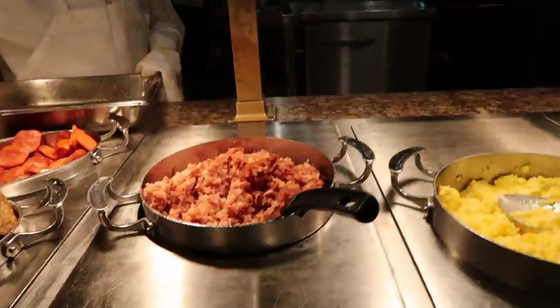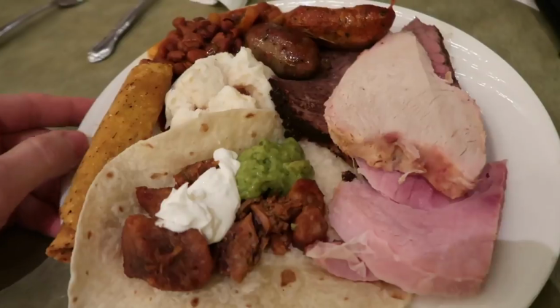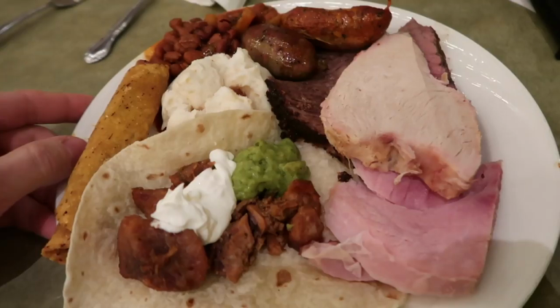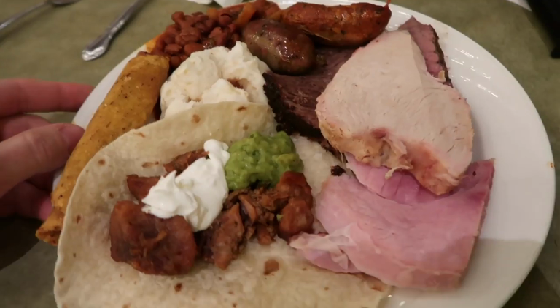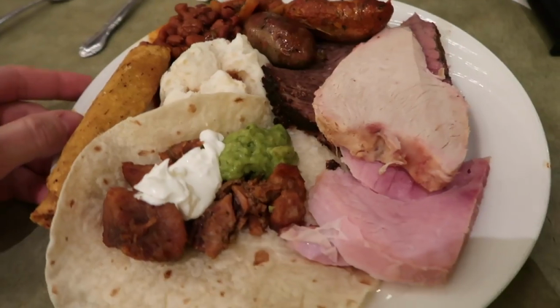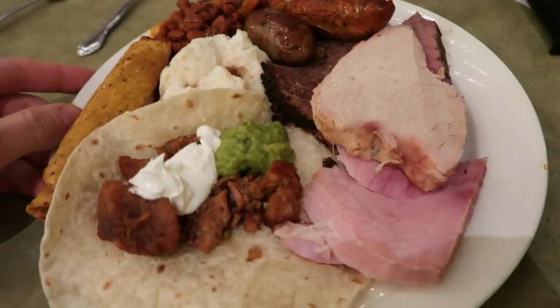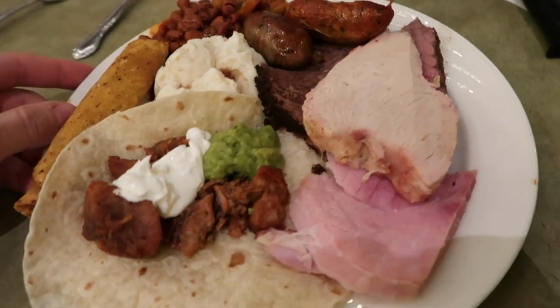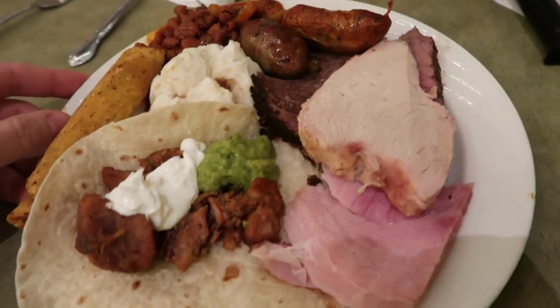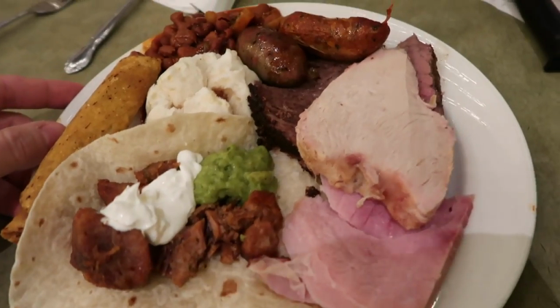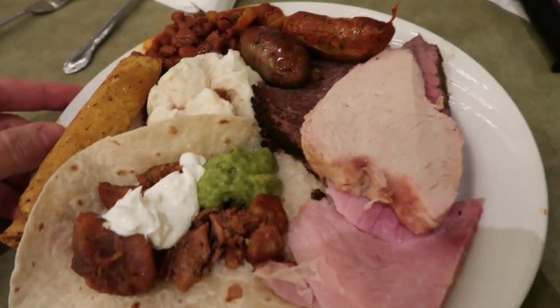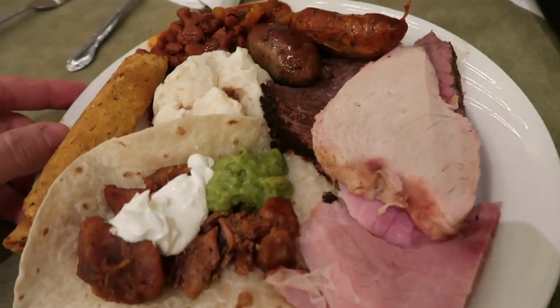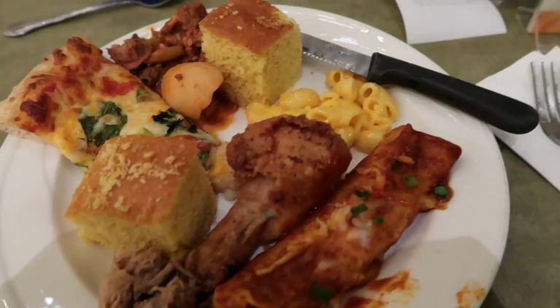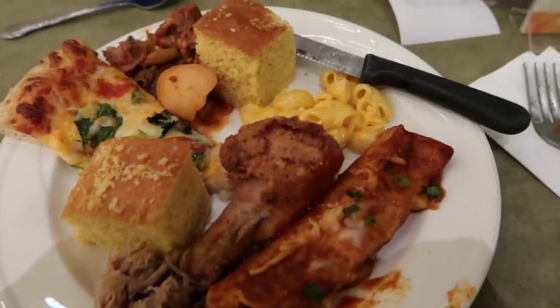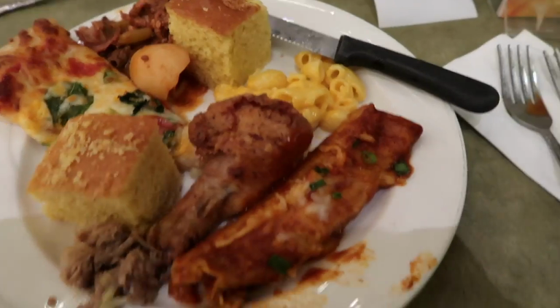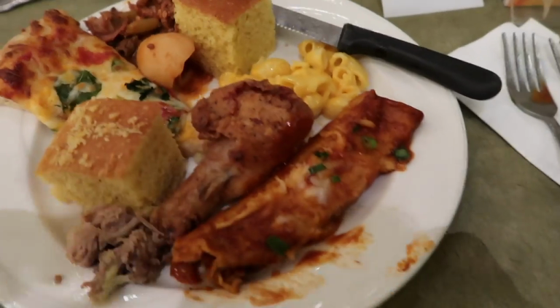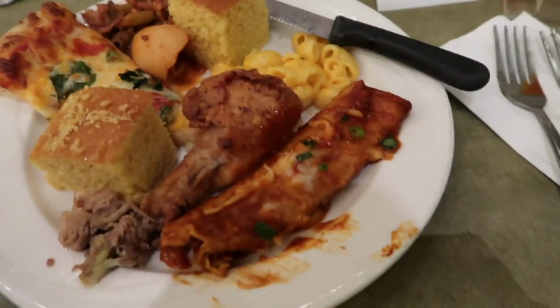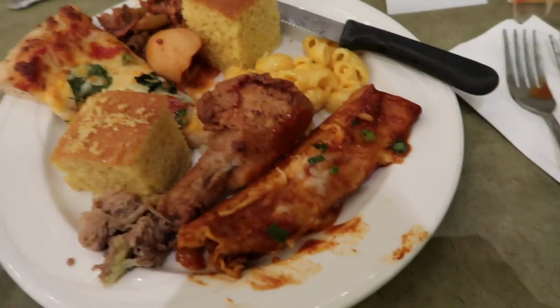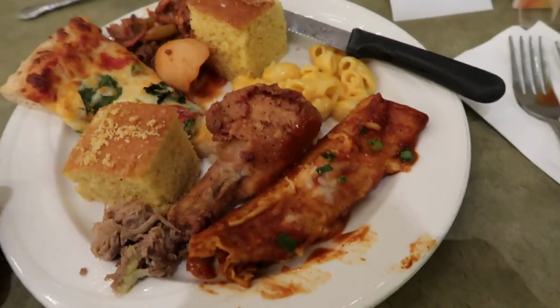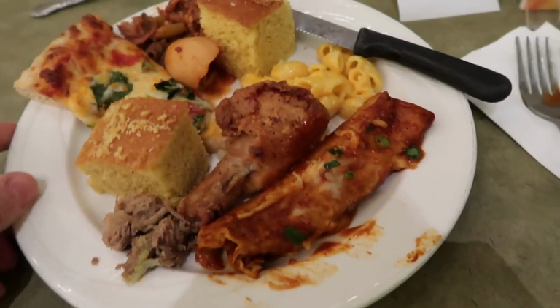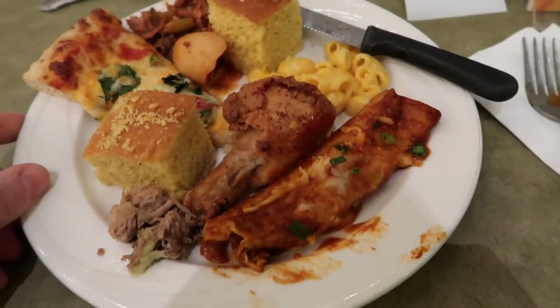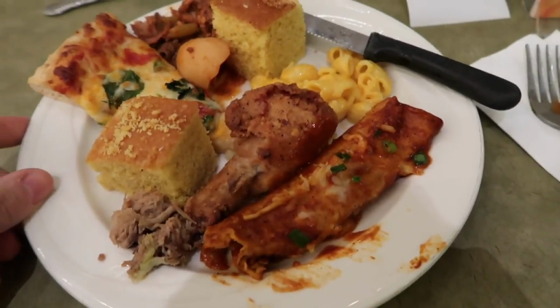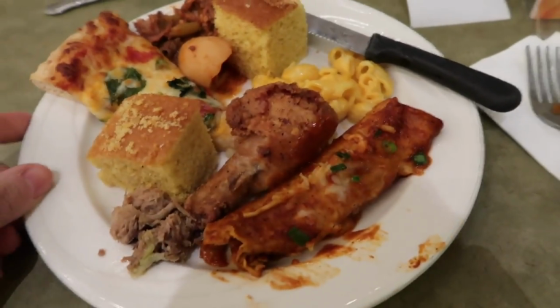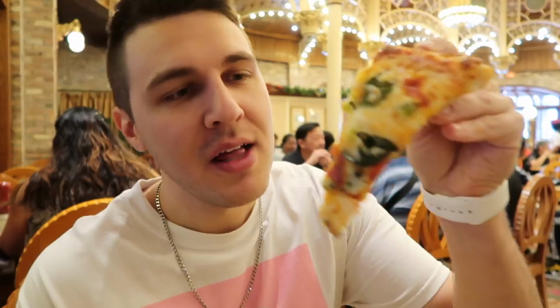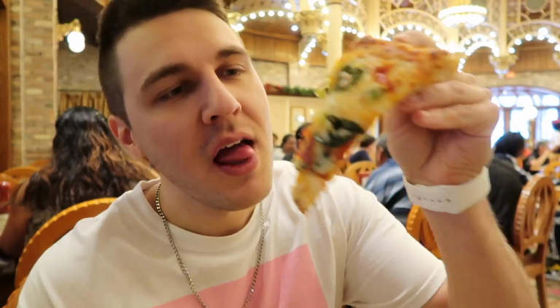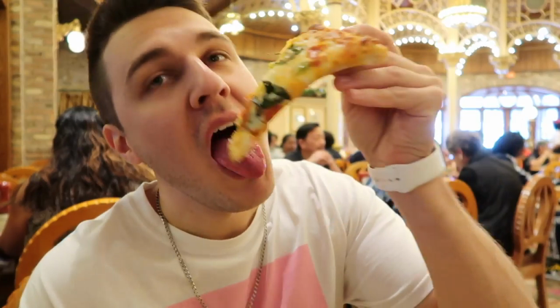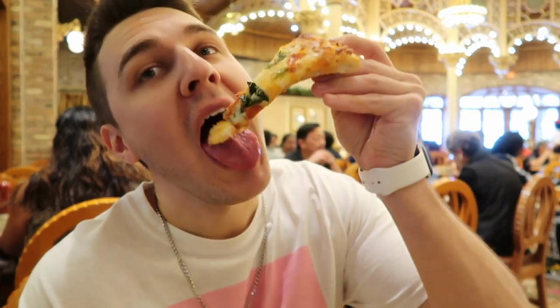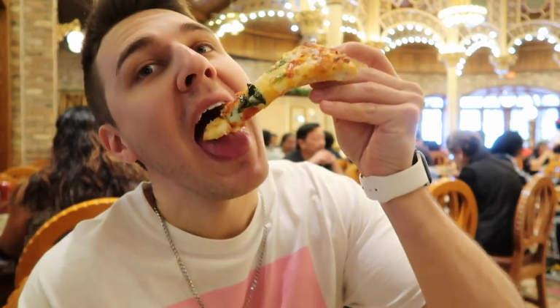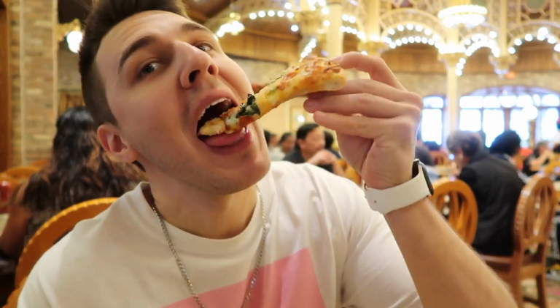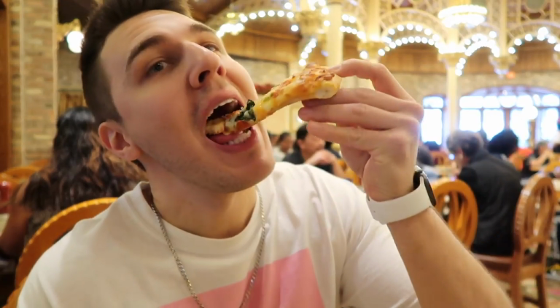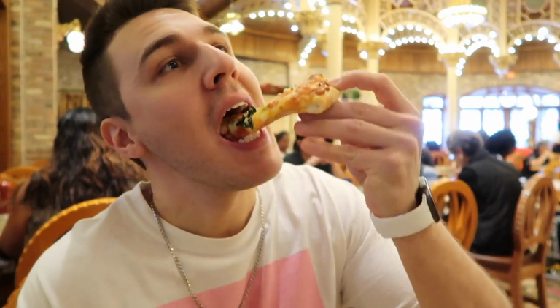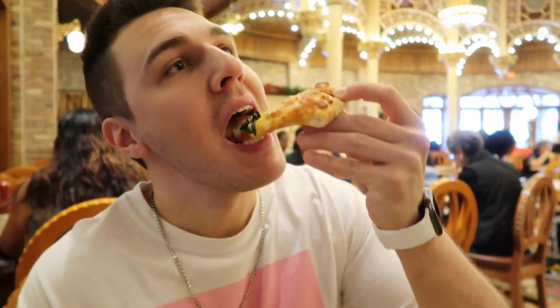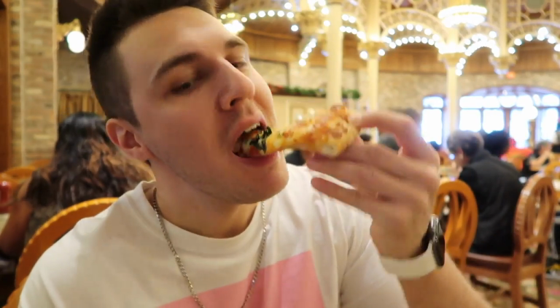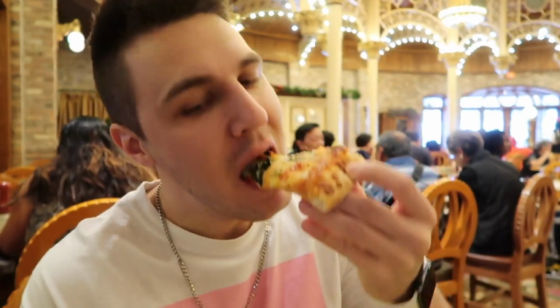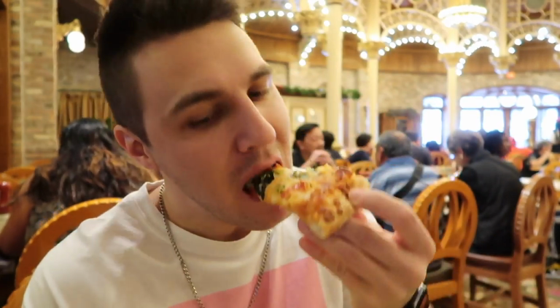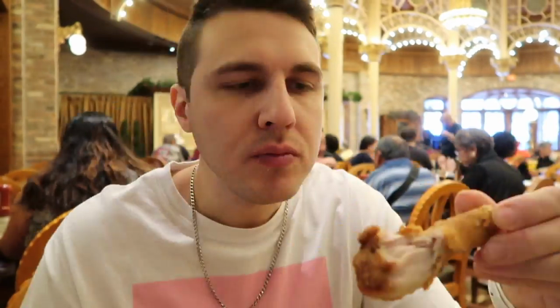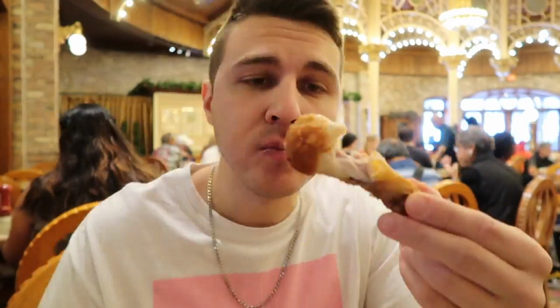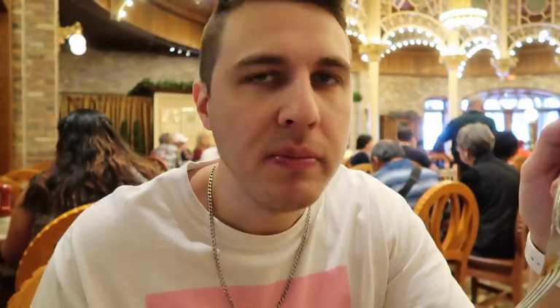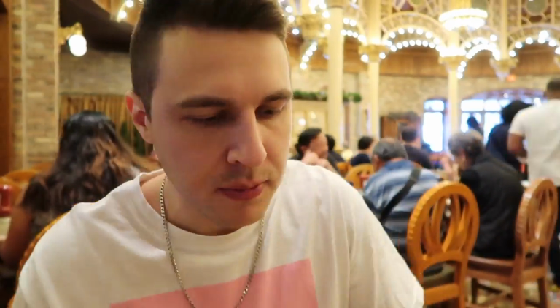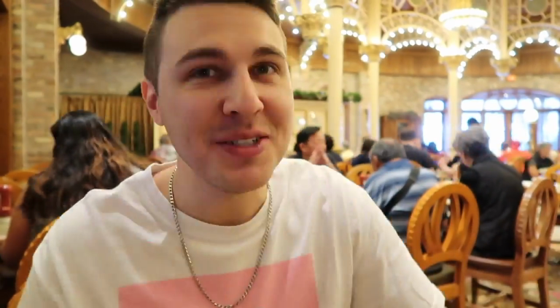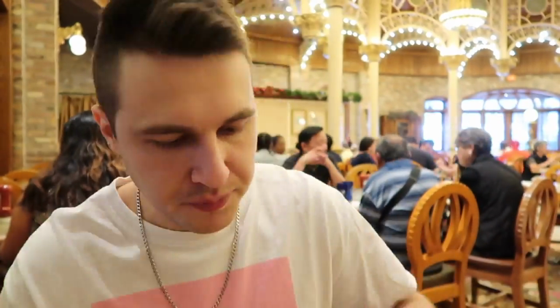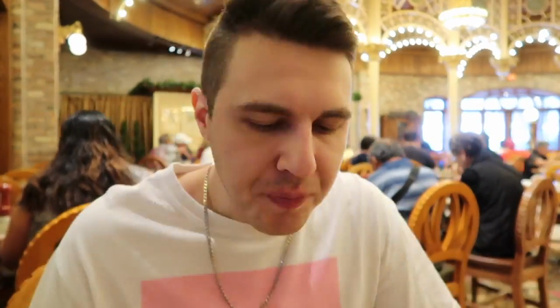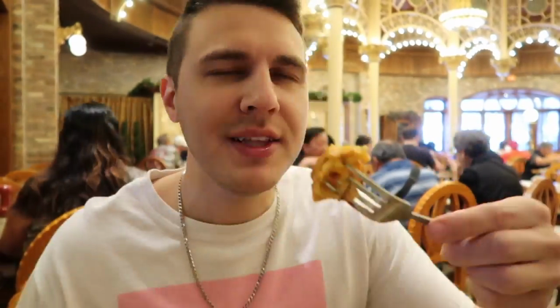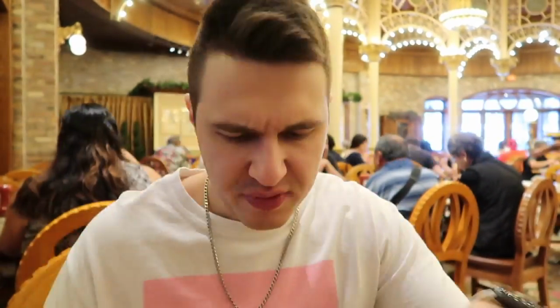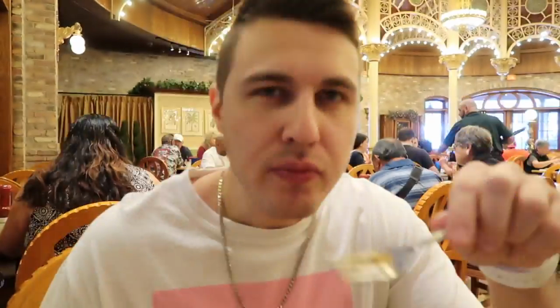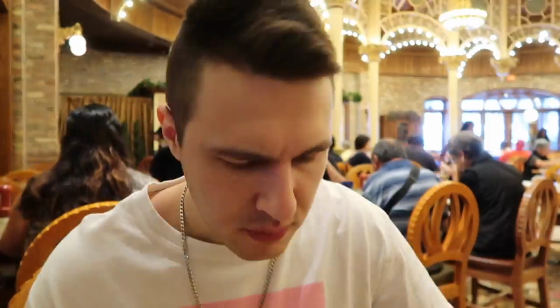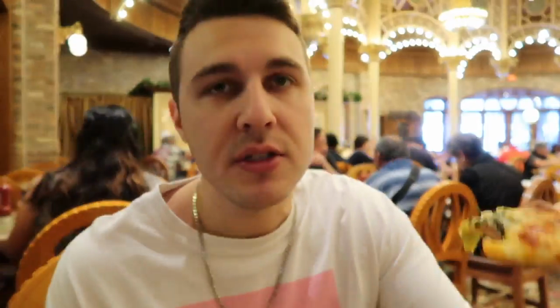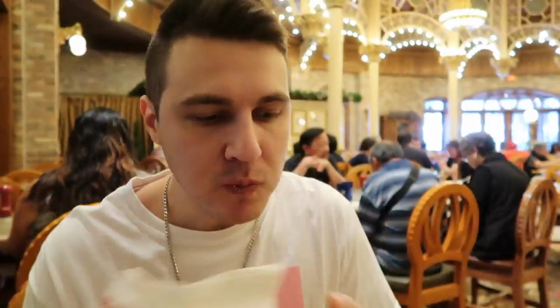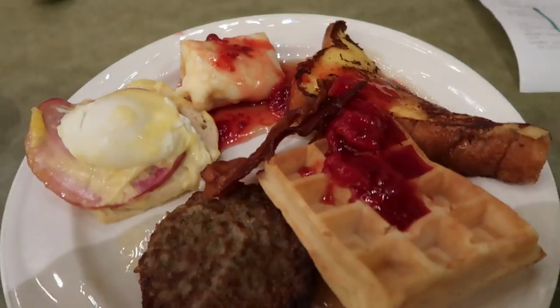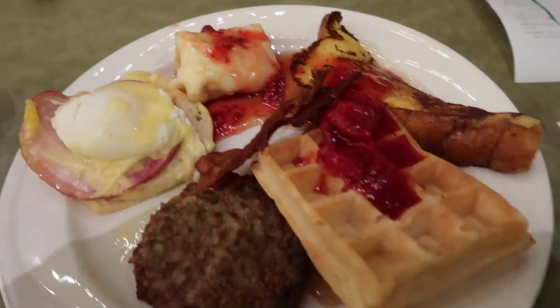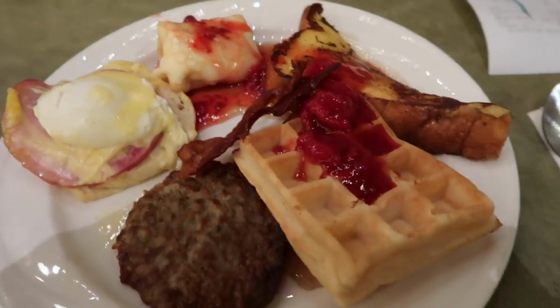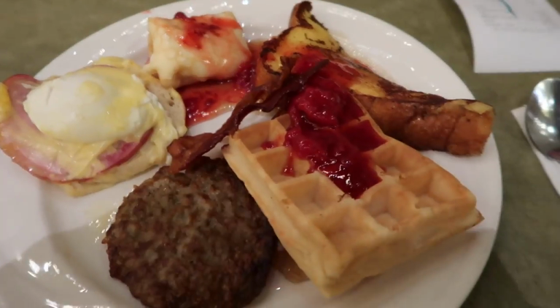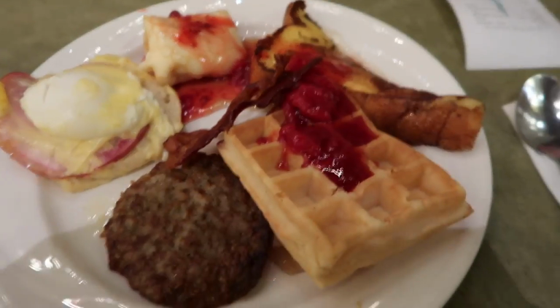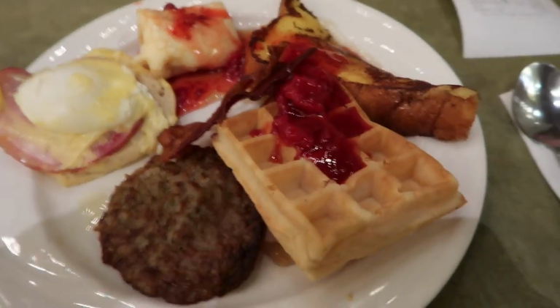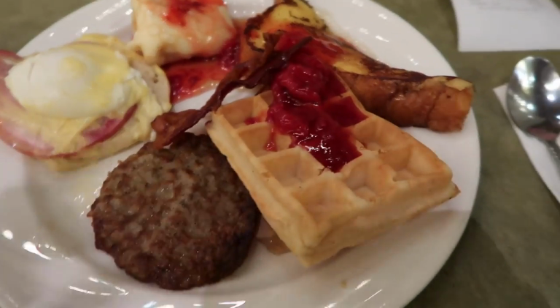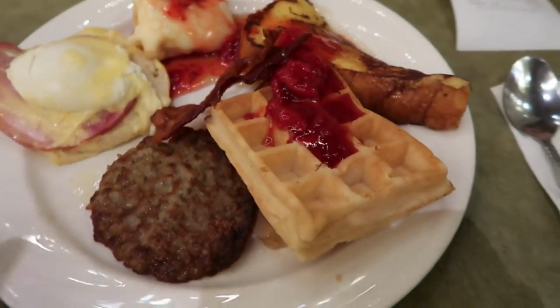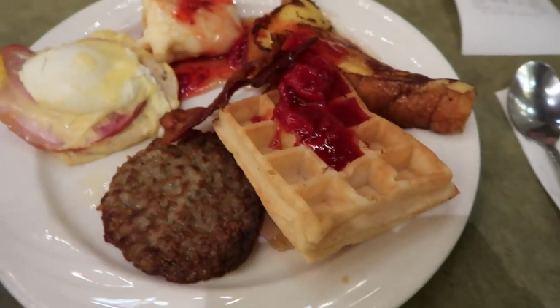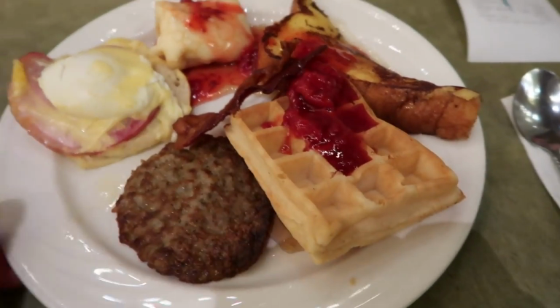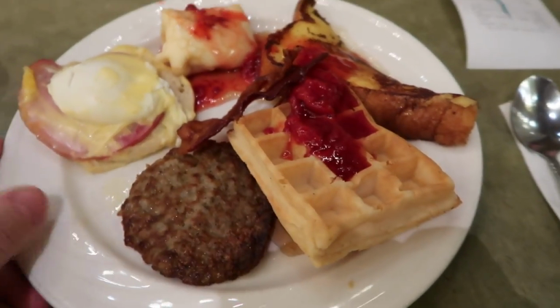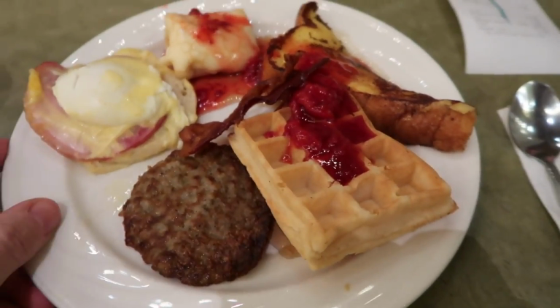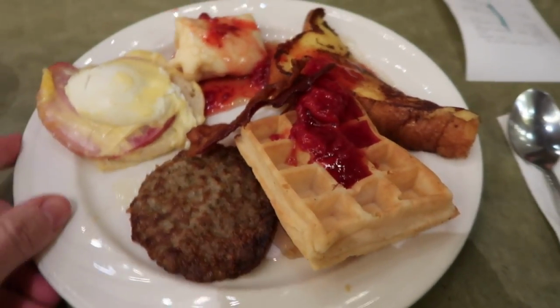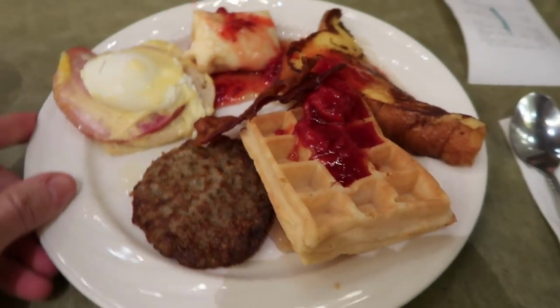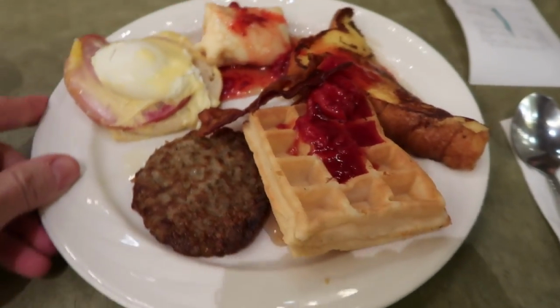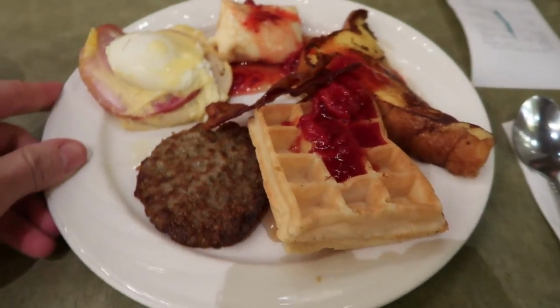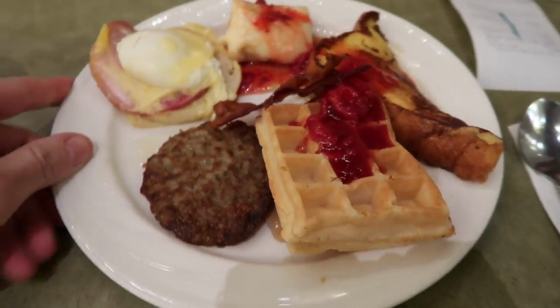Plate number one, plate number two, plate three — the breakfast plate.